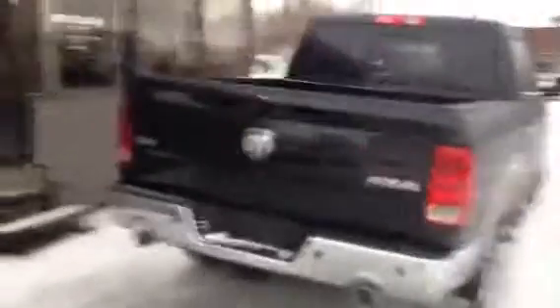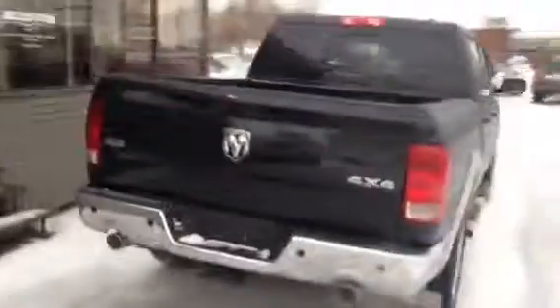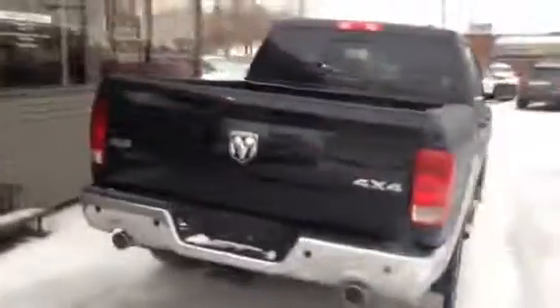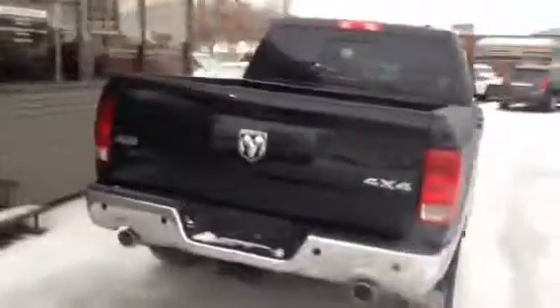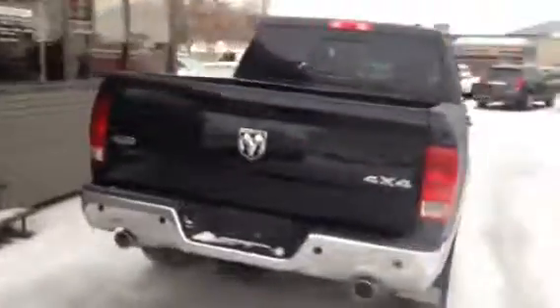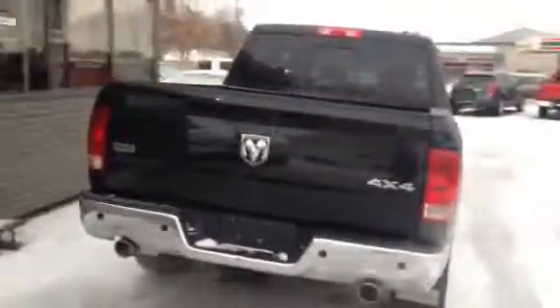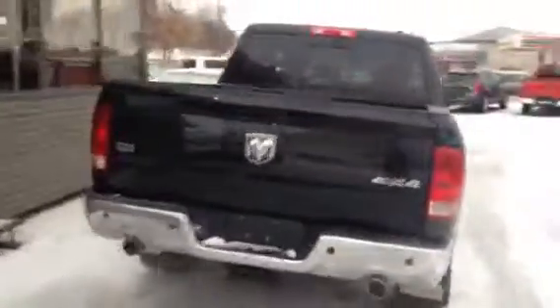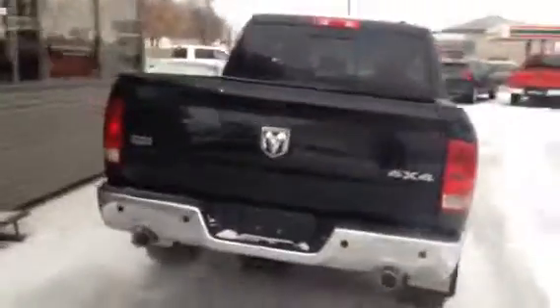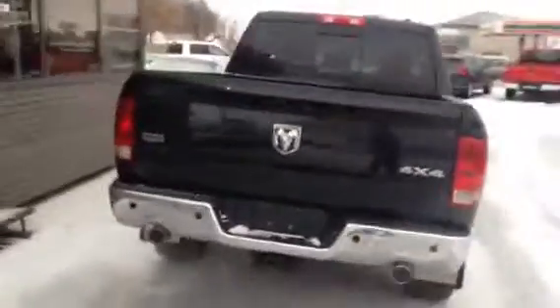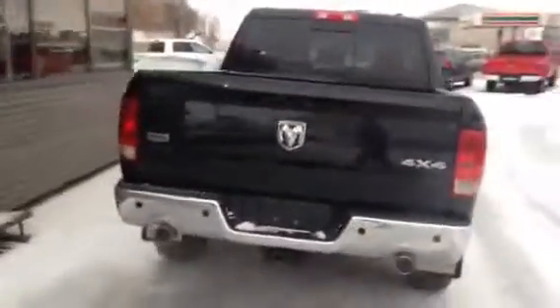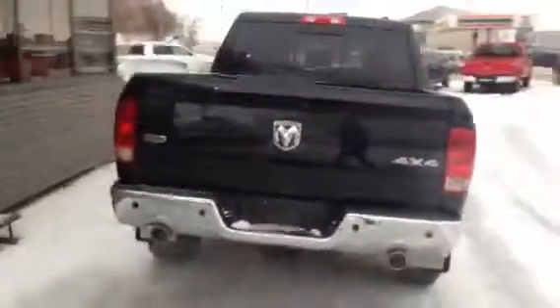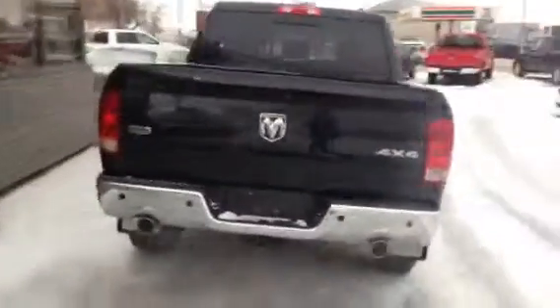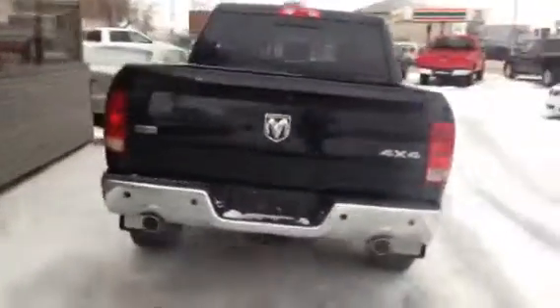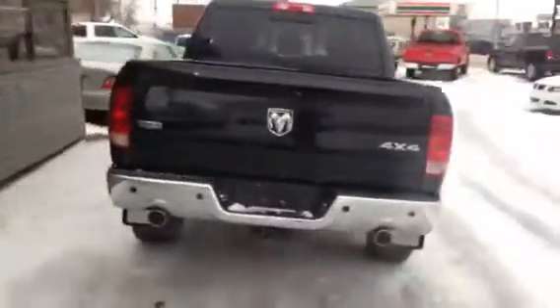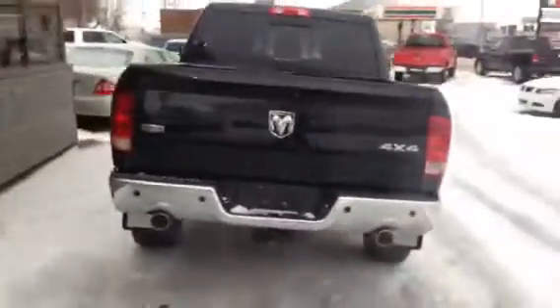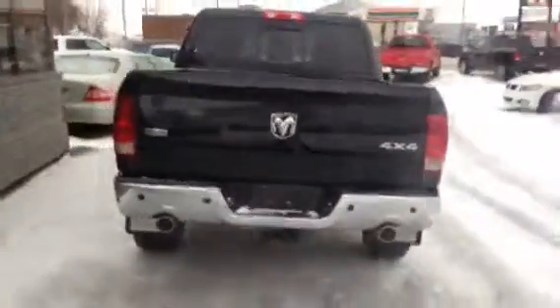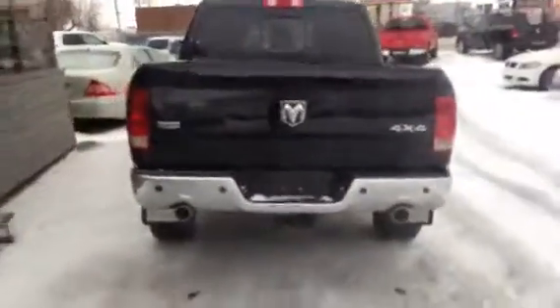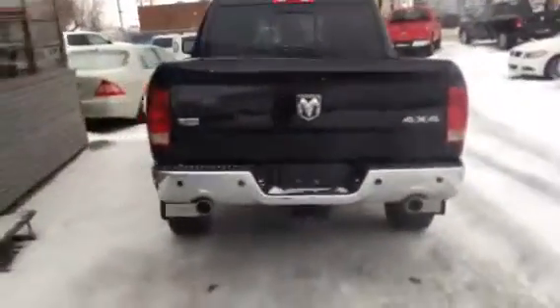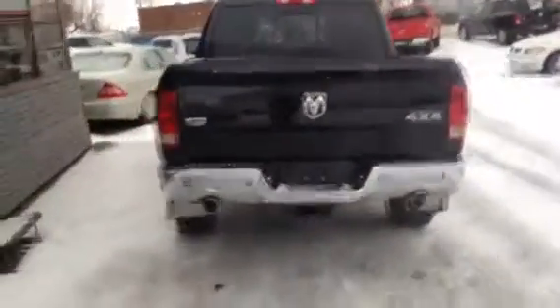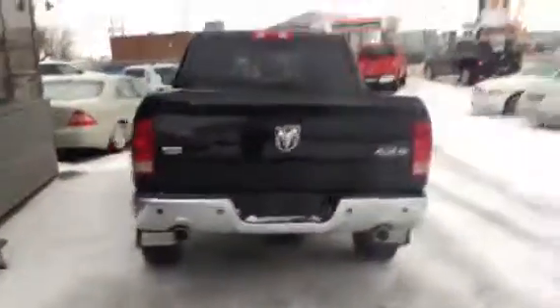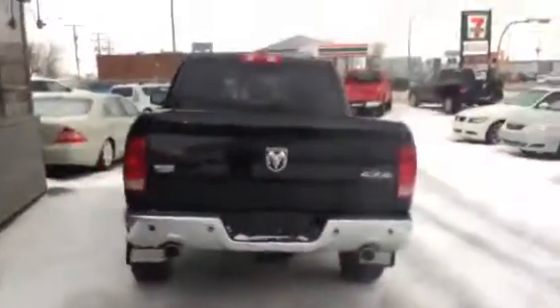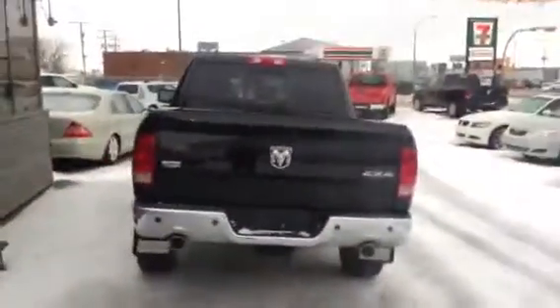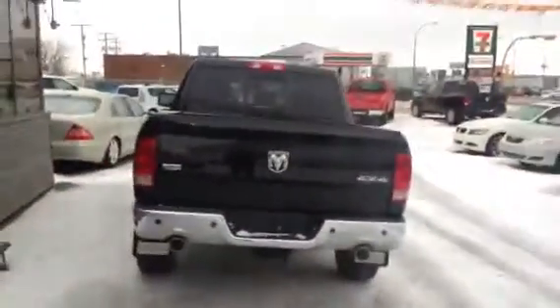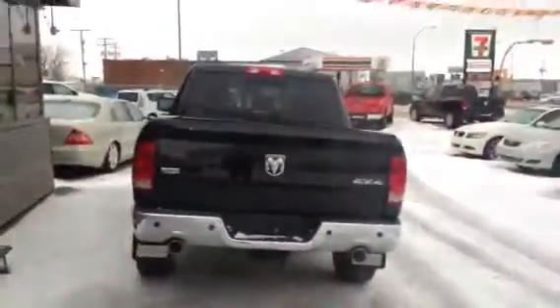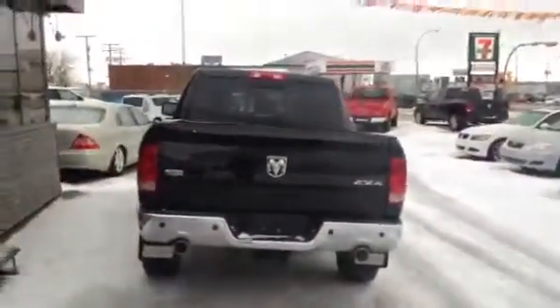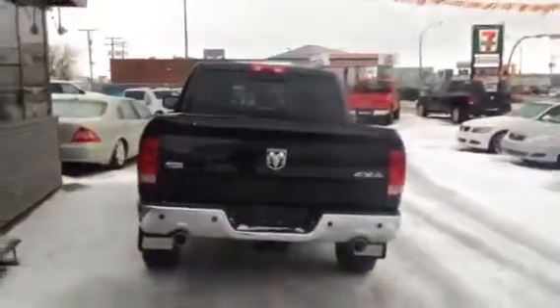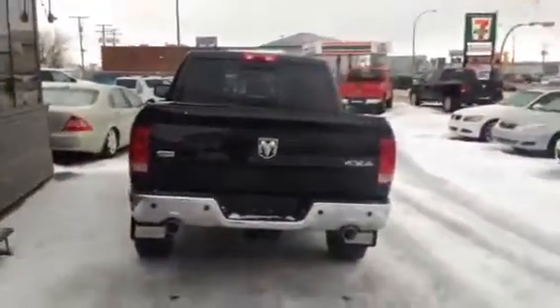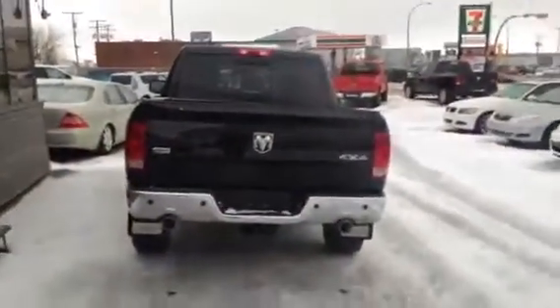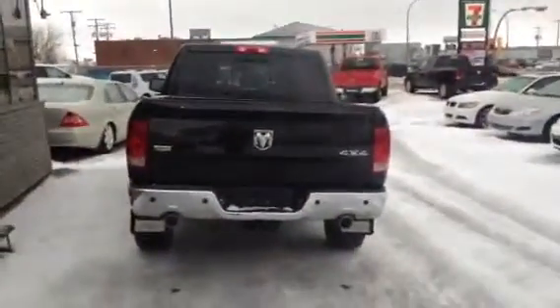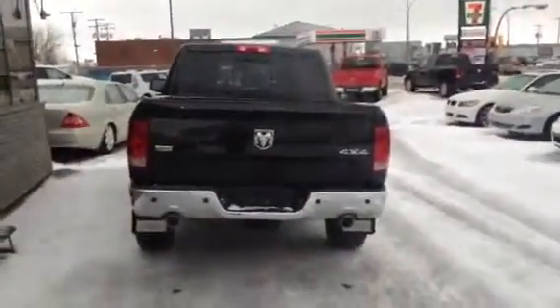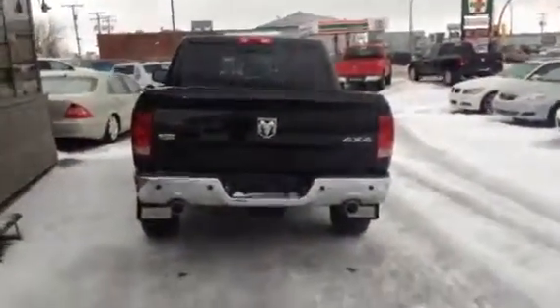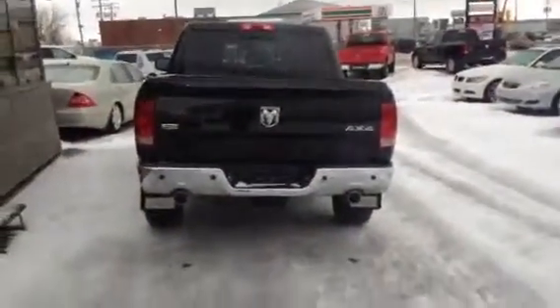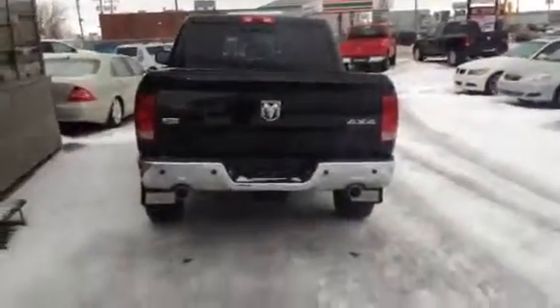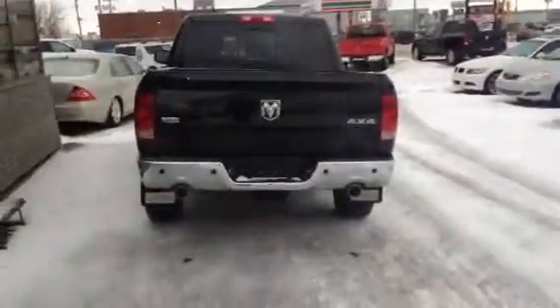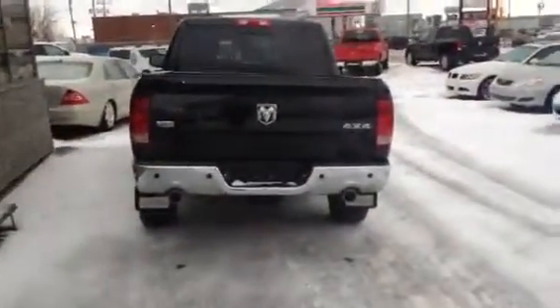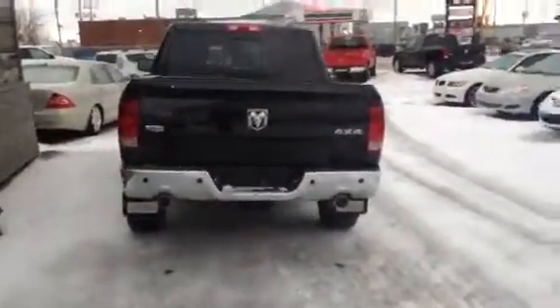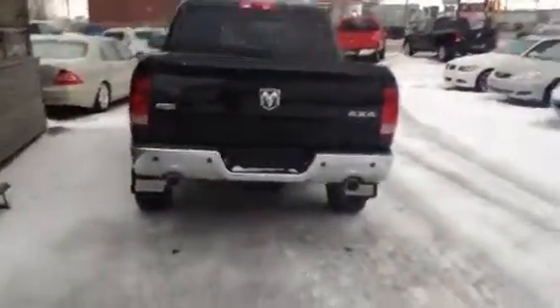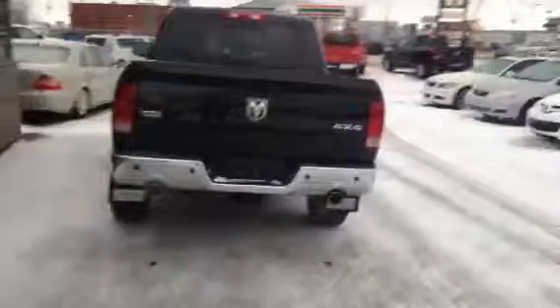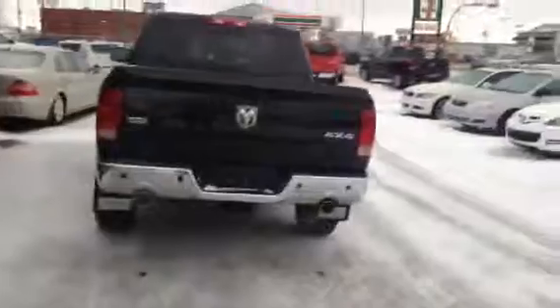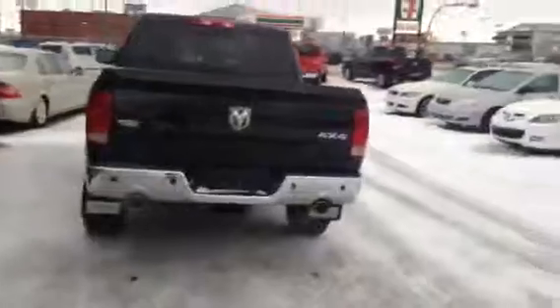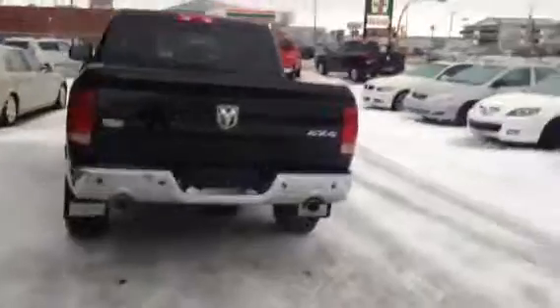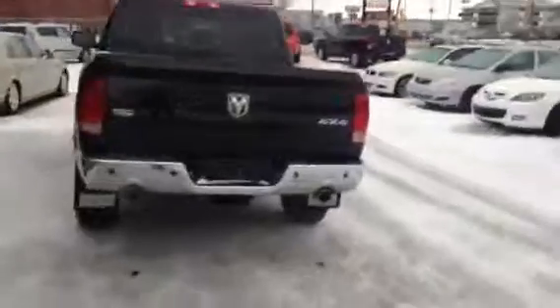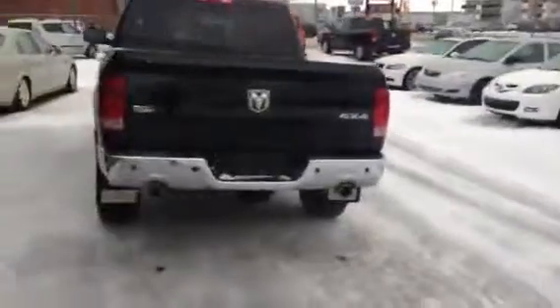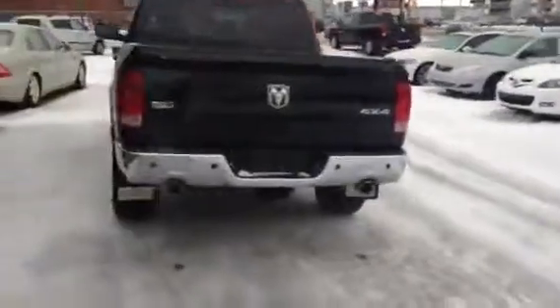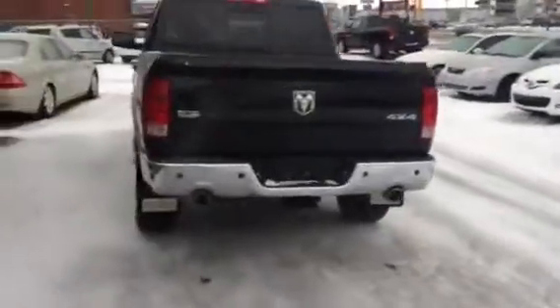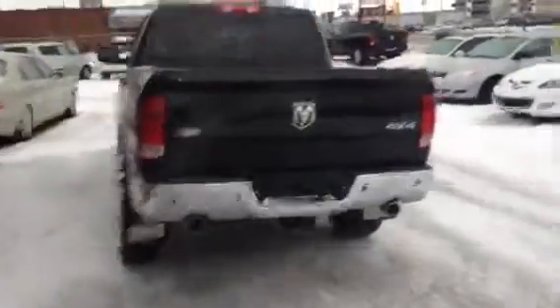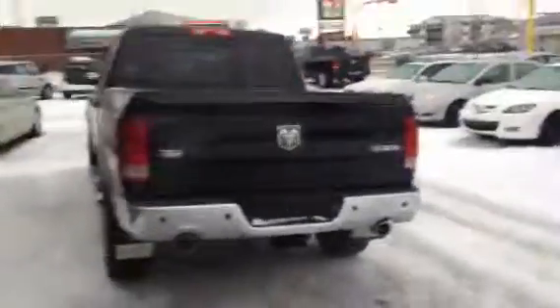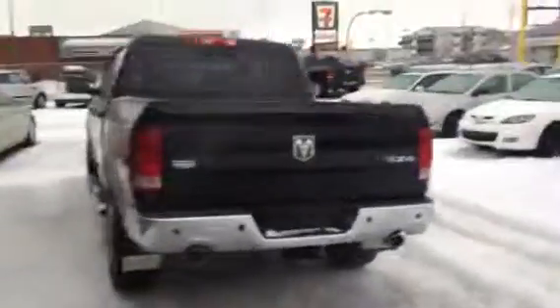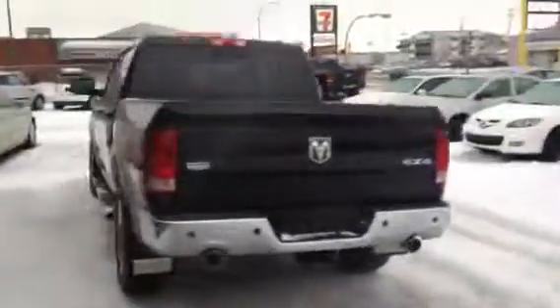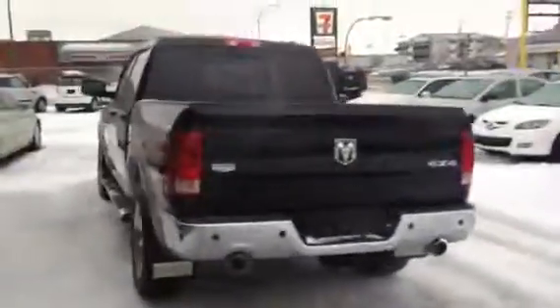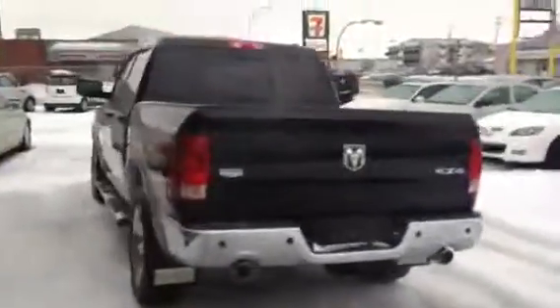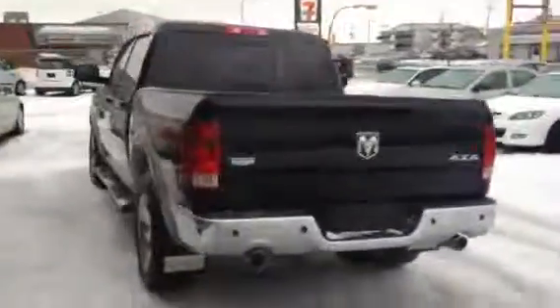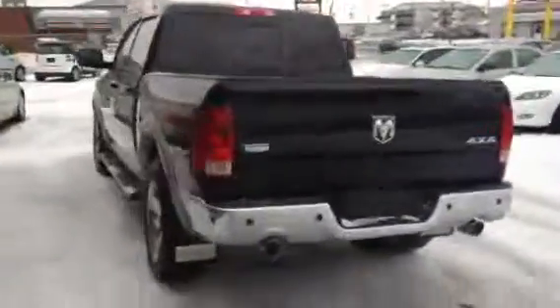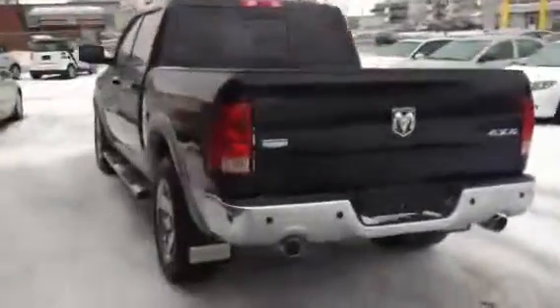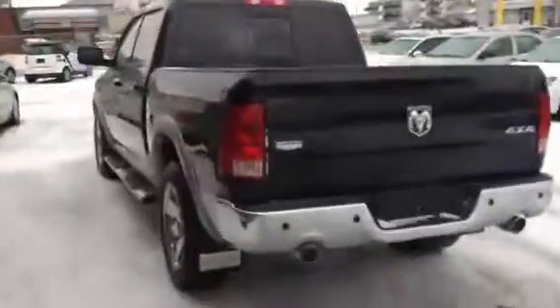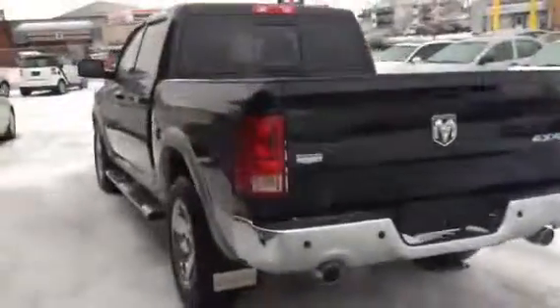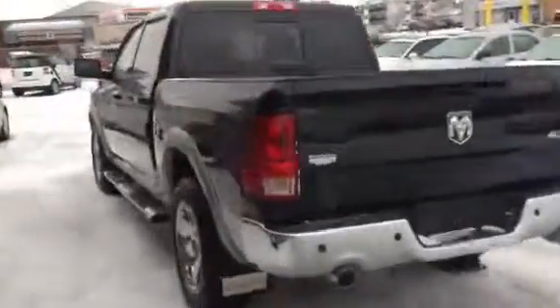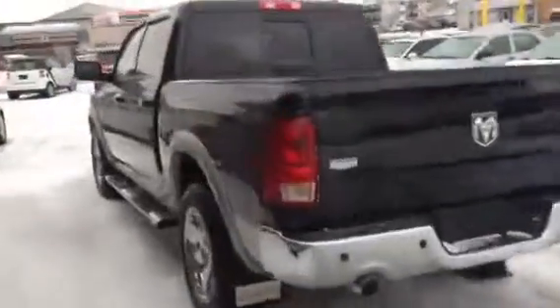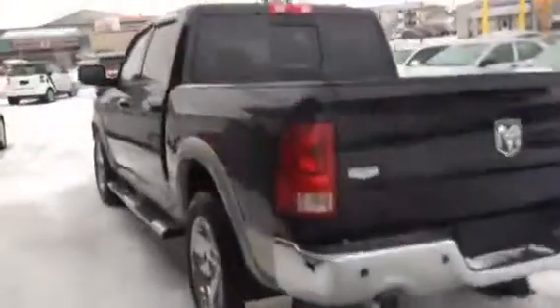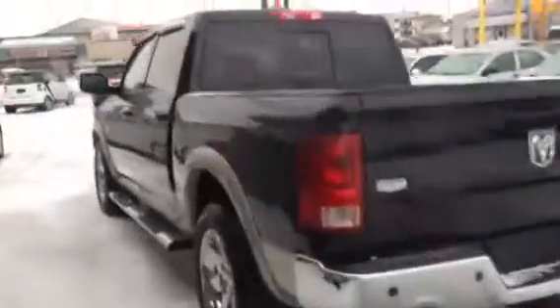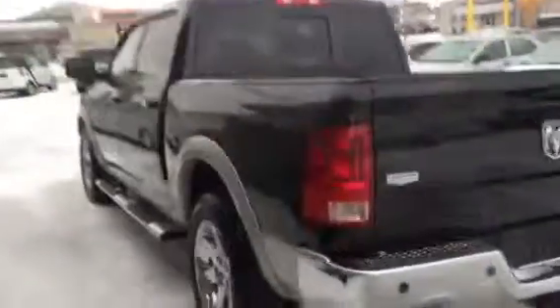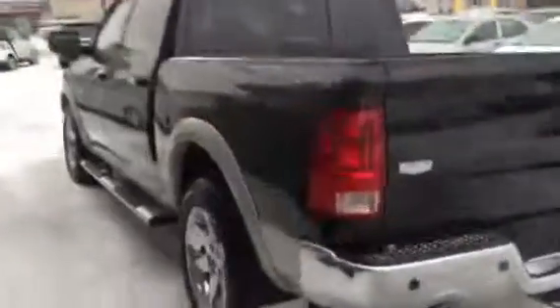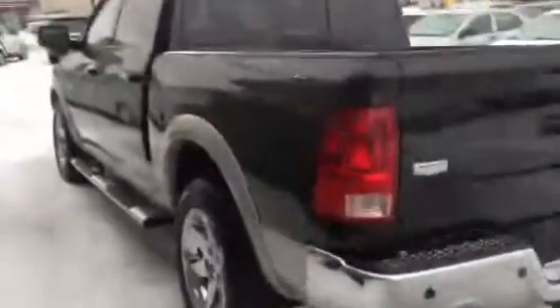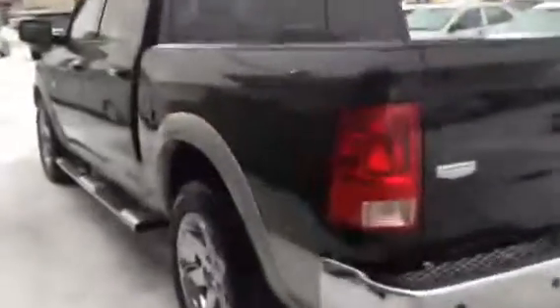Here at Titan we run everything through a full inspection to make sure that it doesn't just look great, but it's also going to run great for you too.